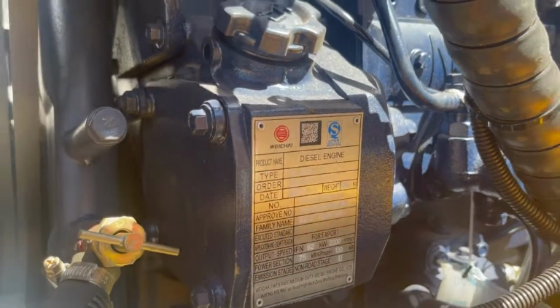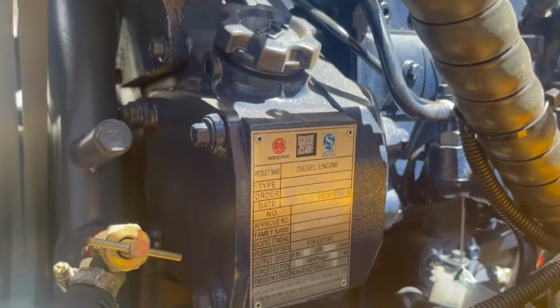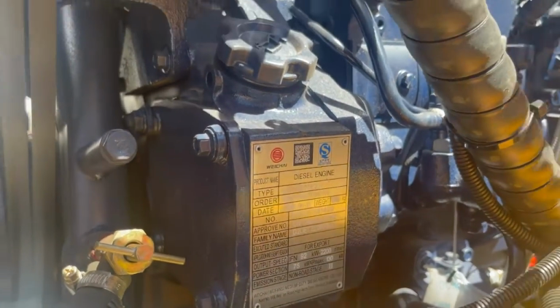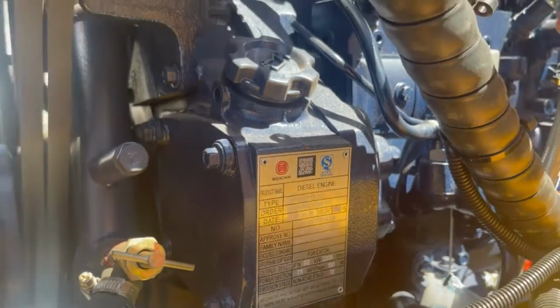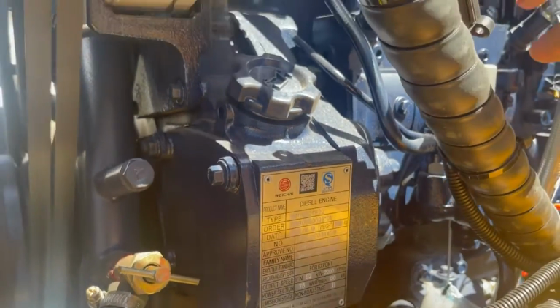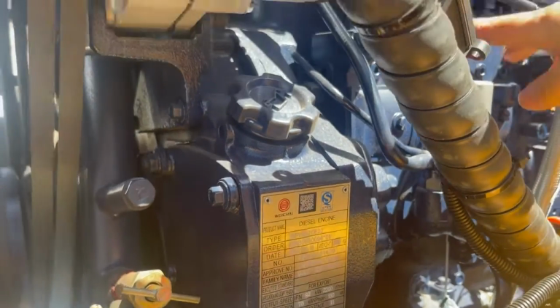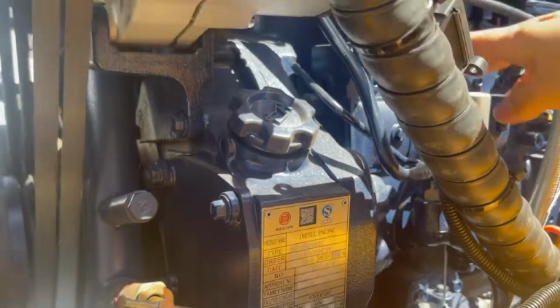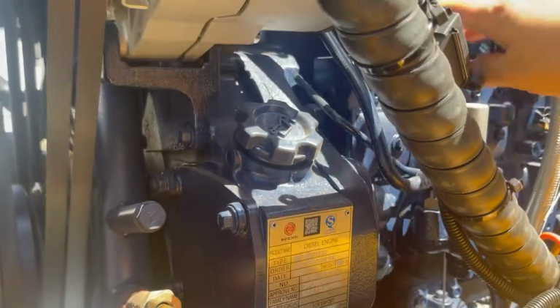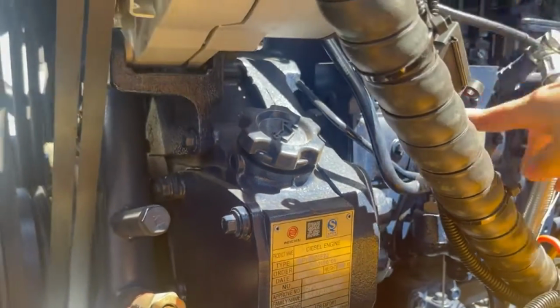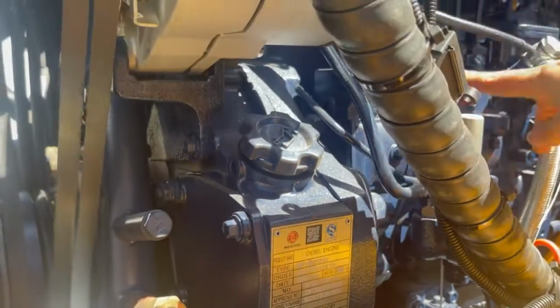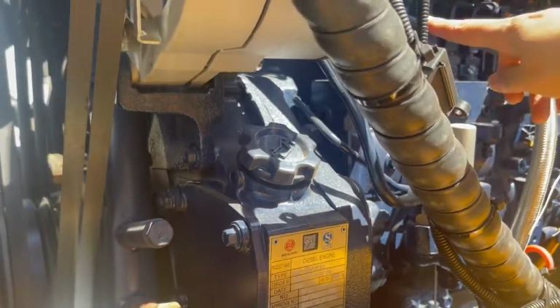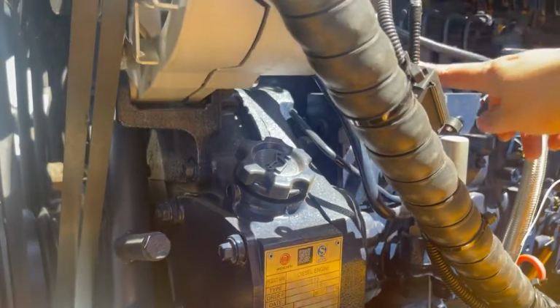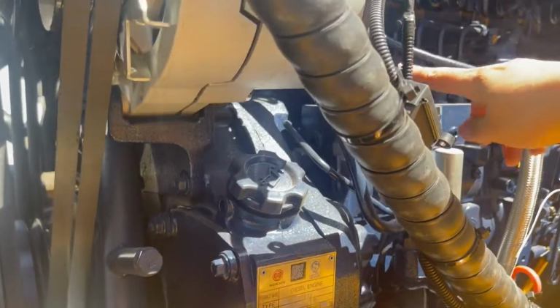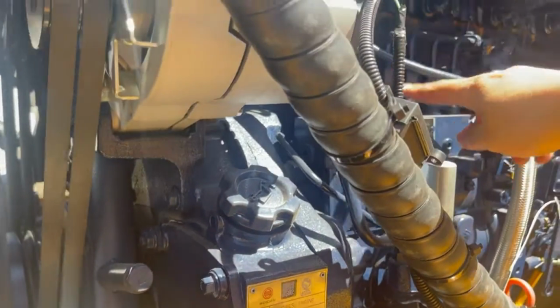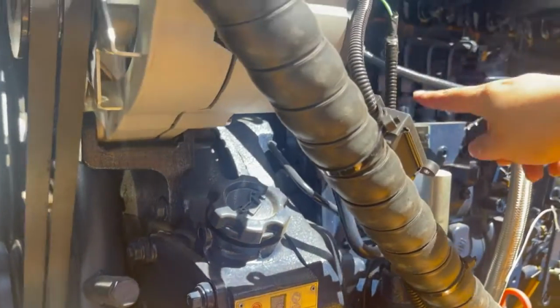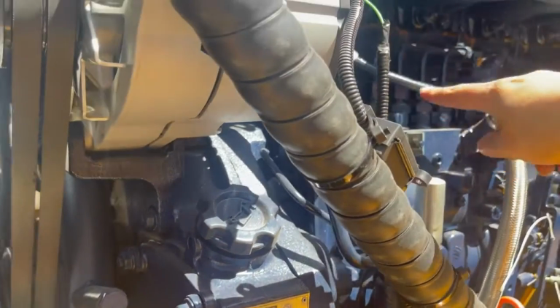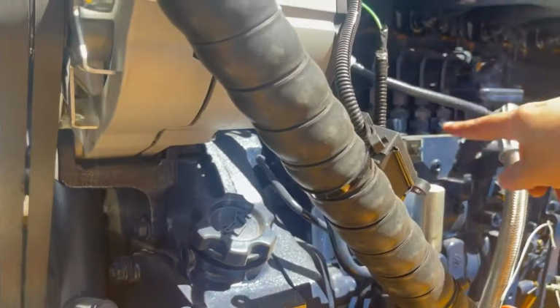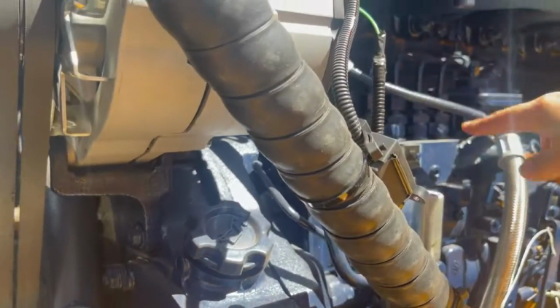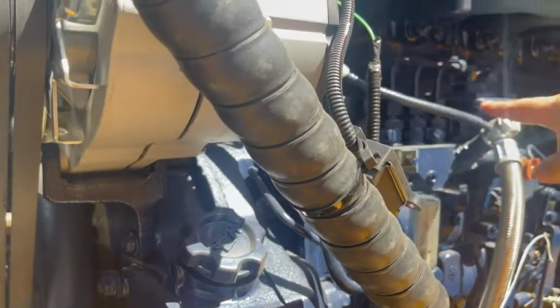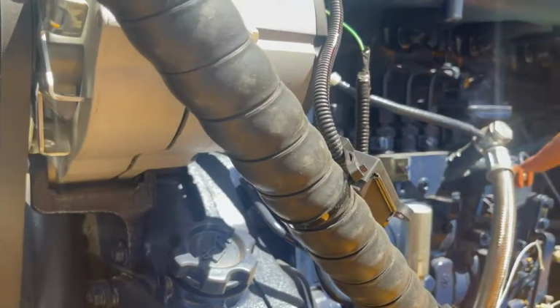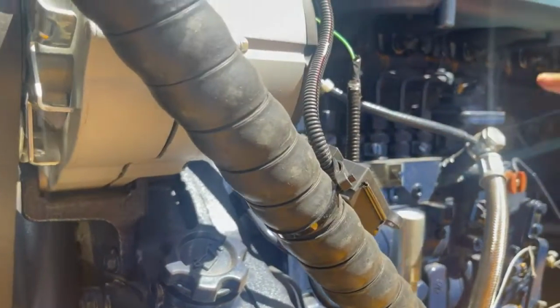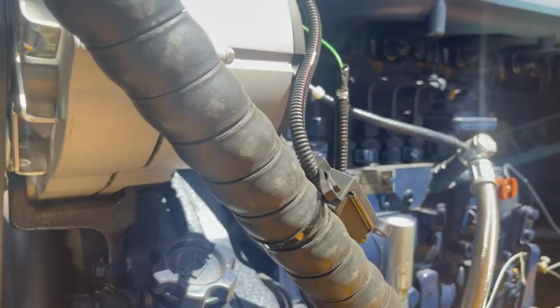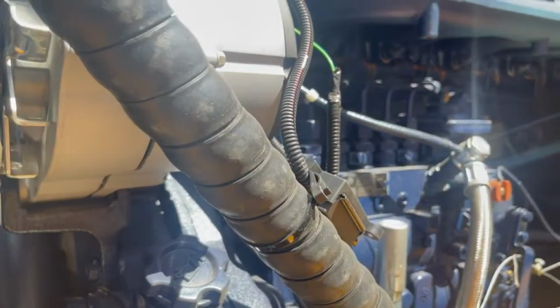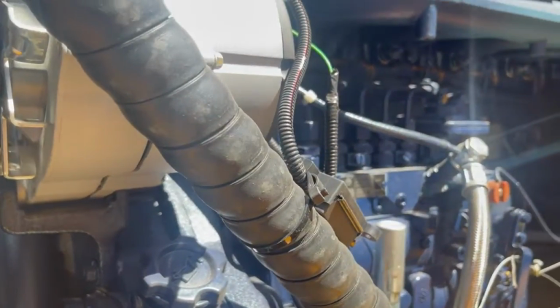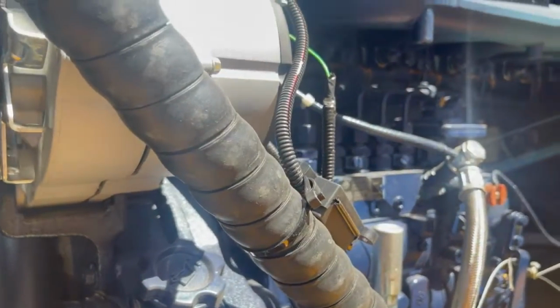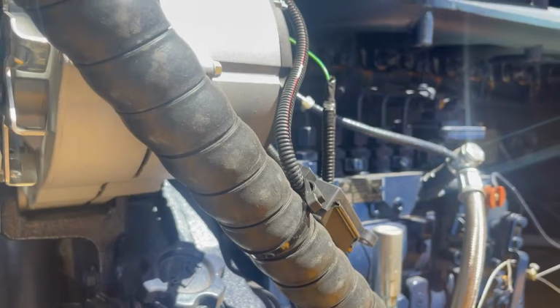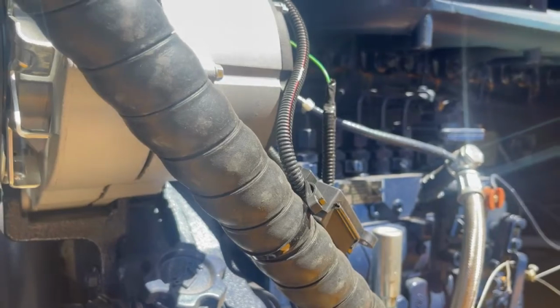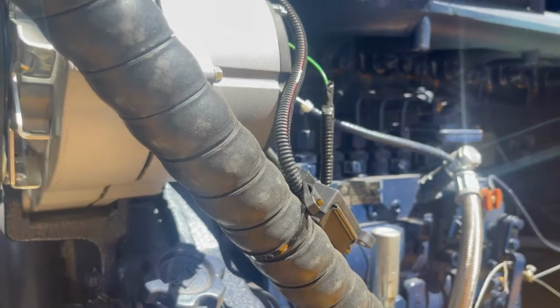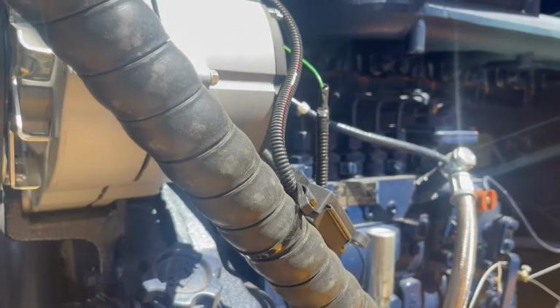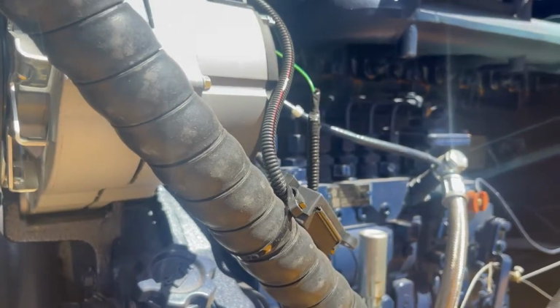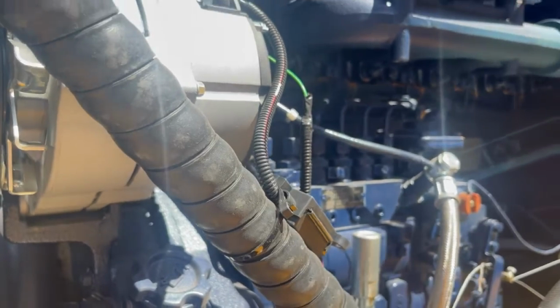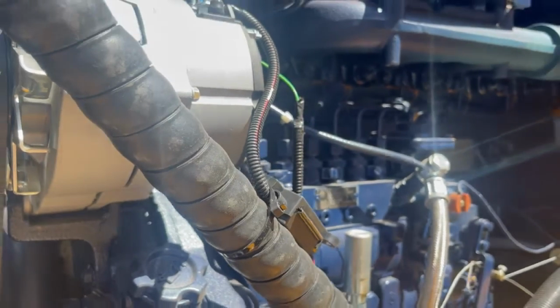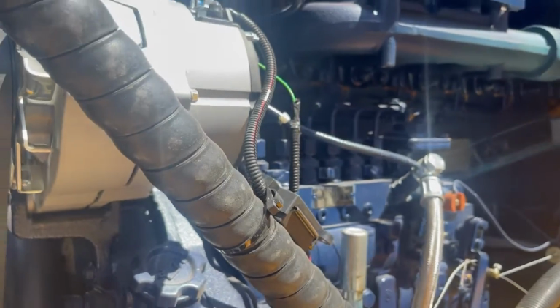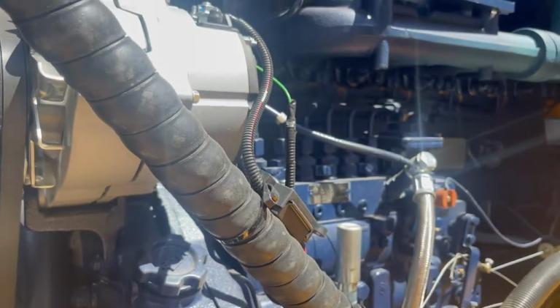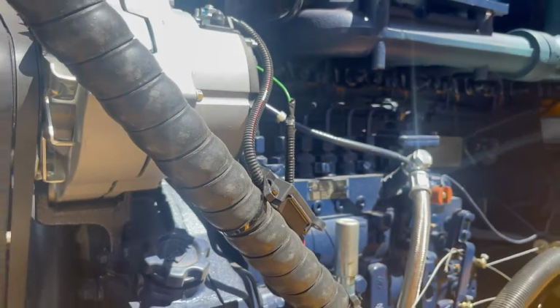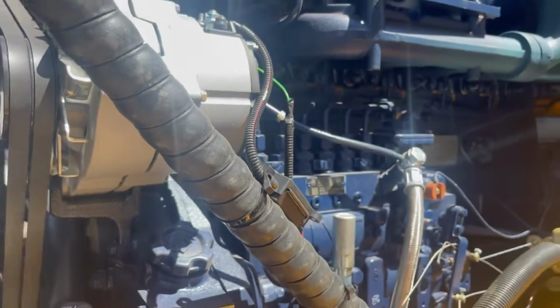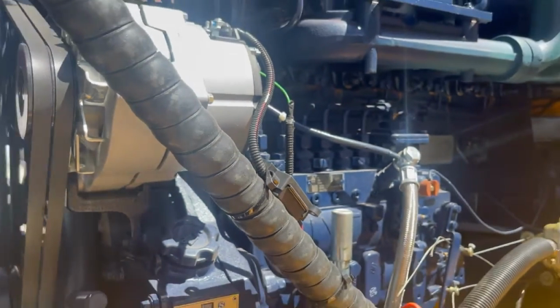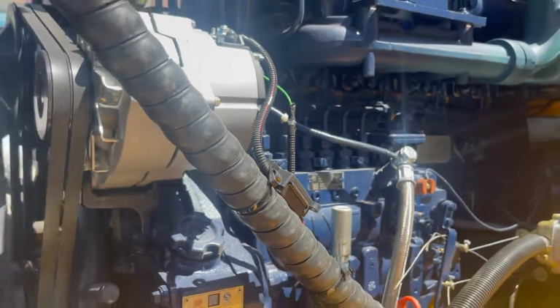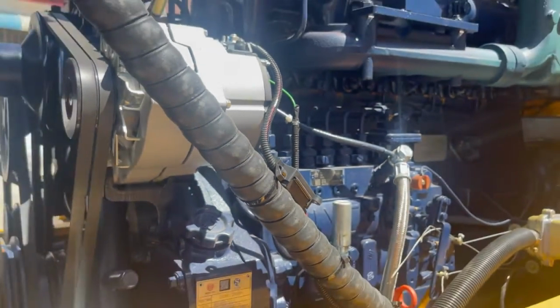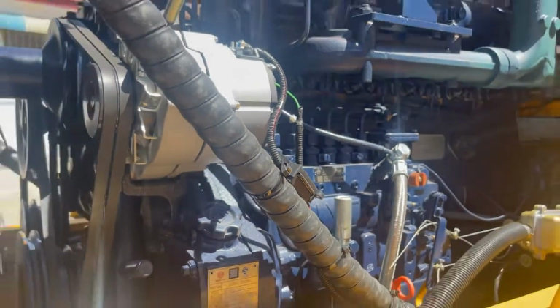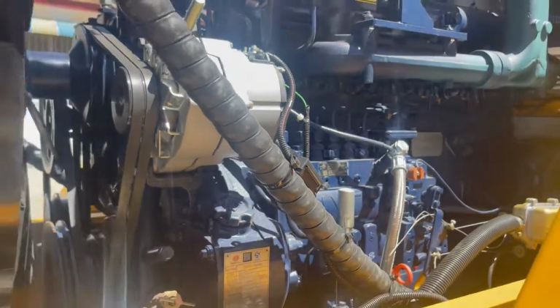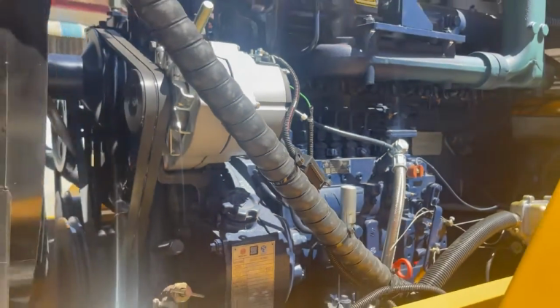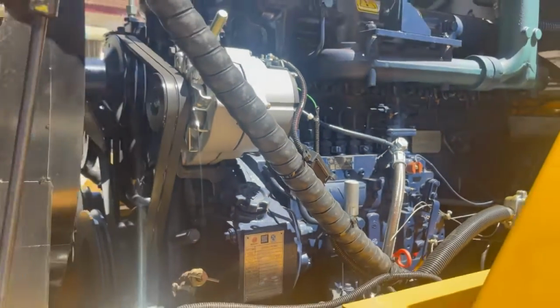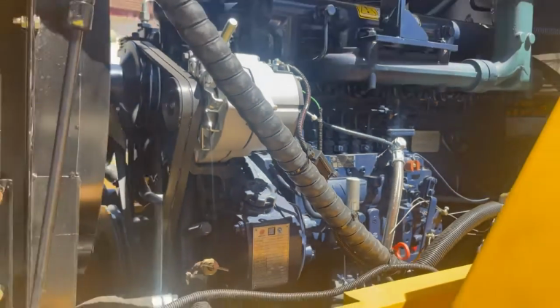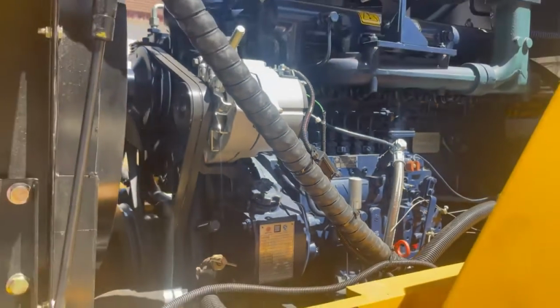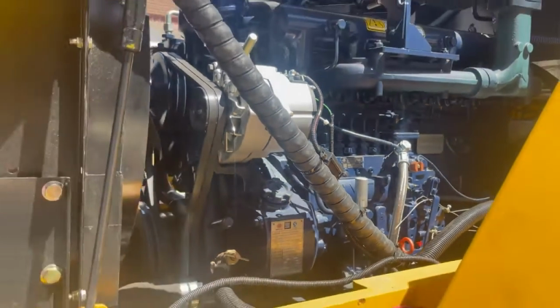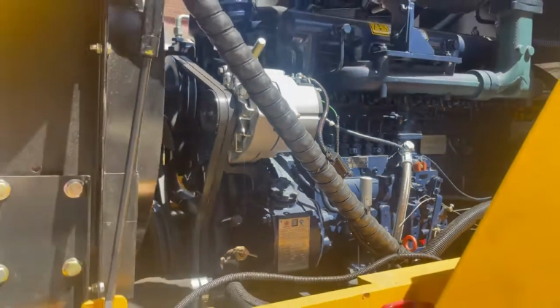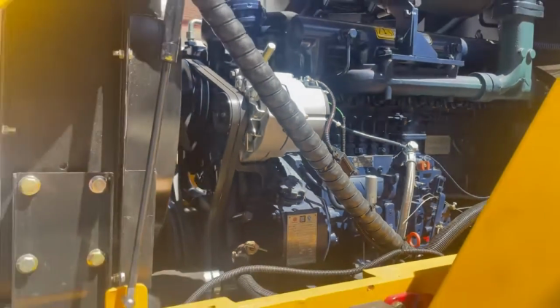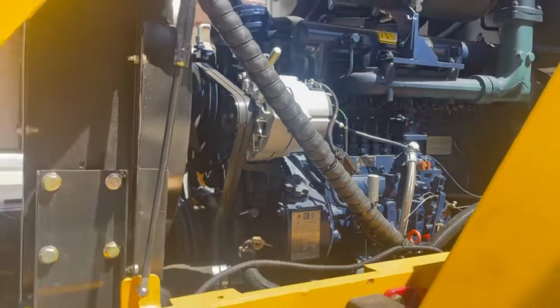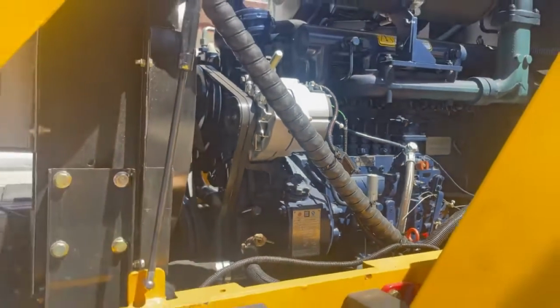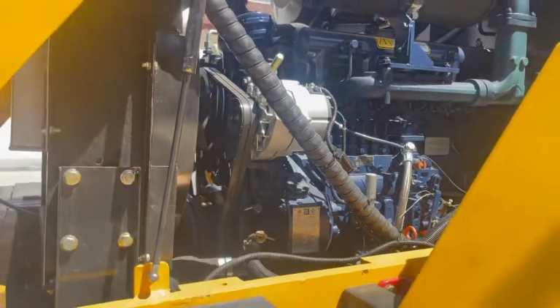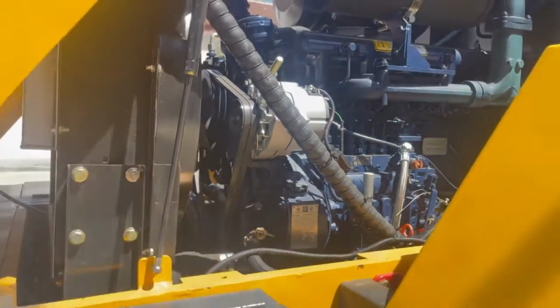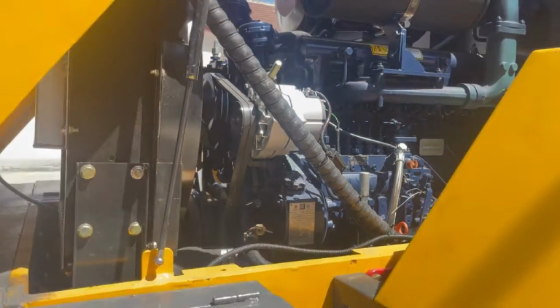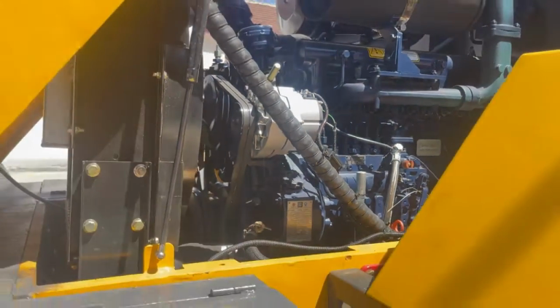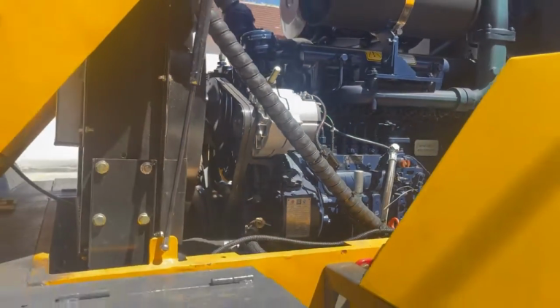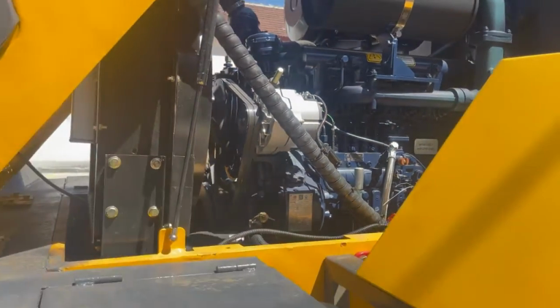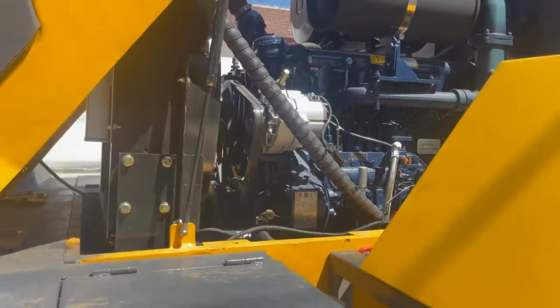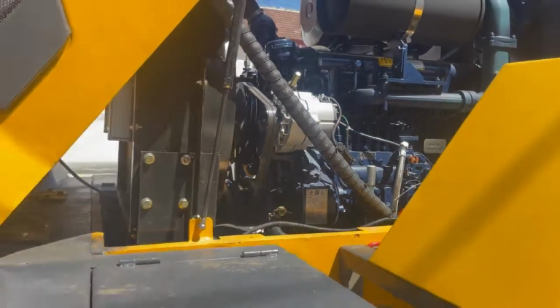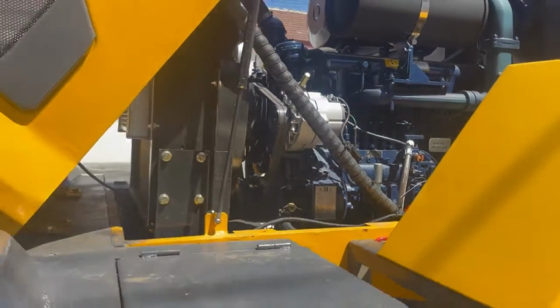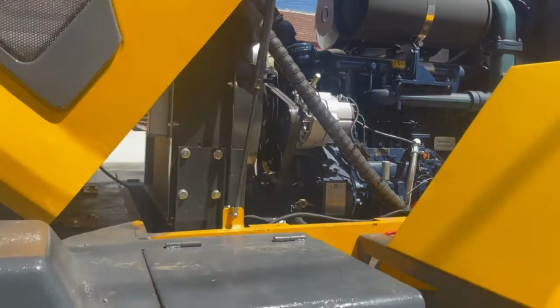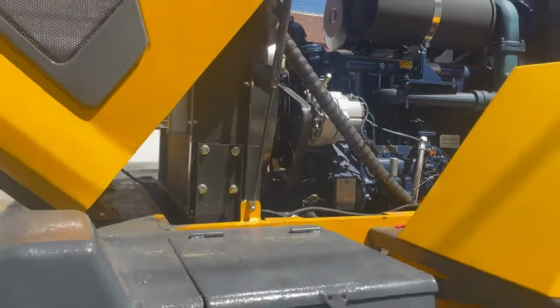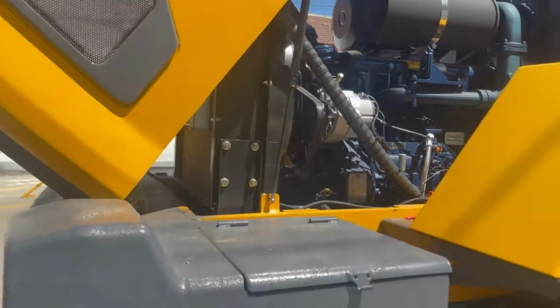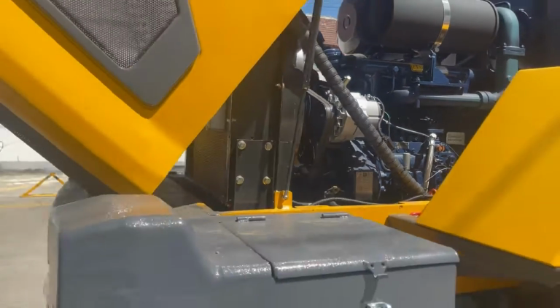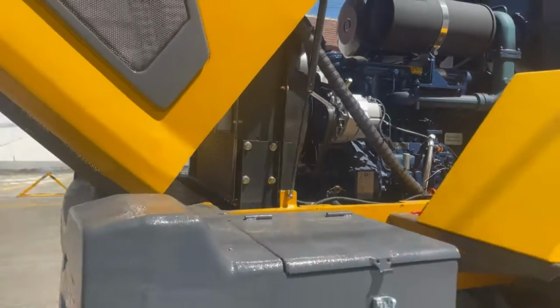You can see here — one, two, three, four, five, six cylinders. Now let's go inside the cabin.